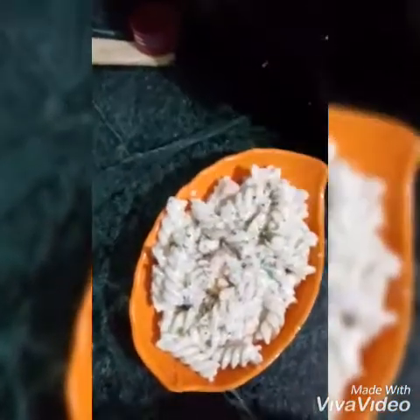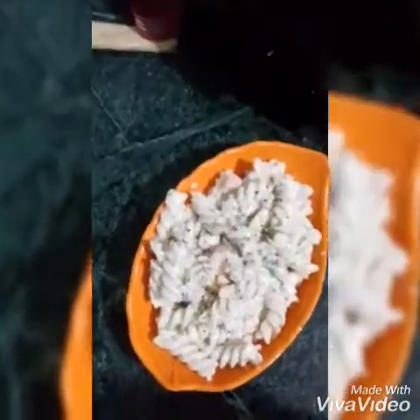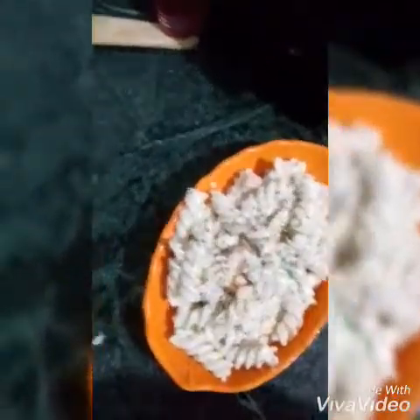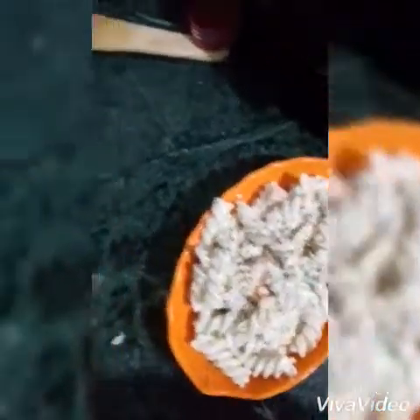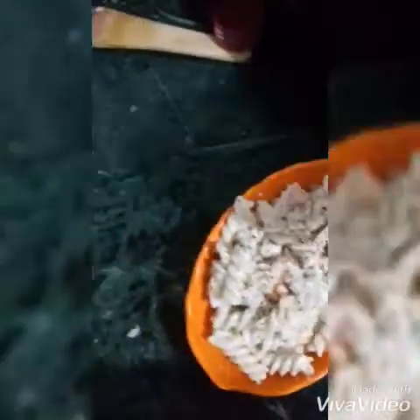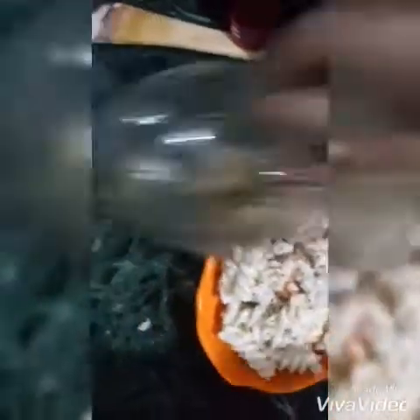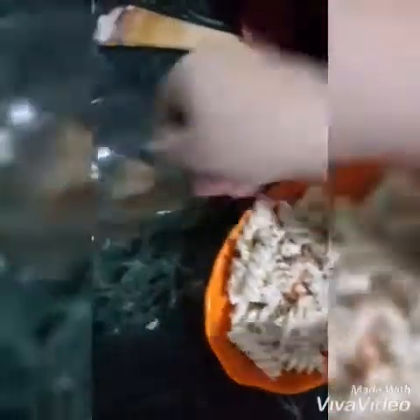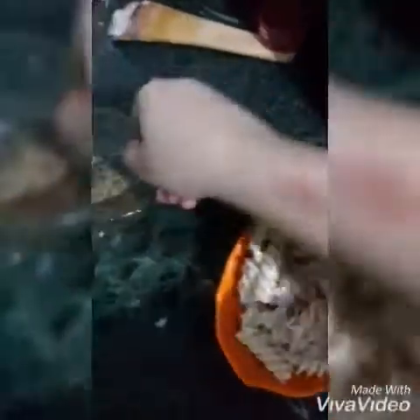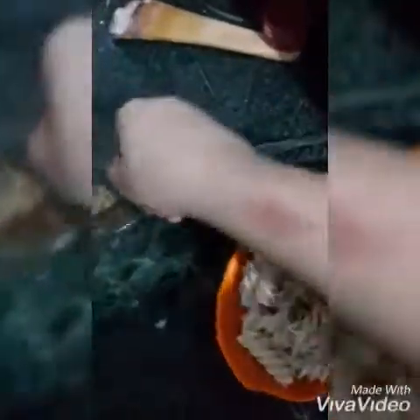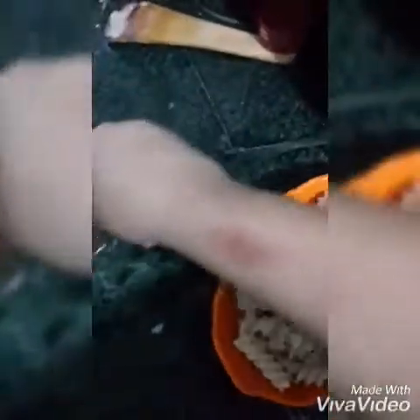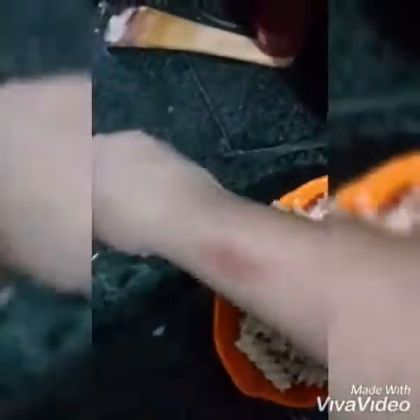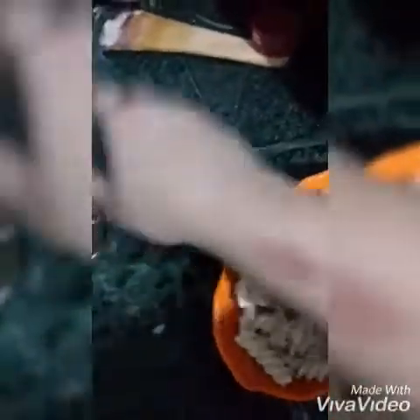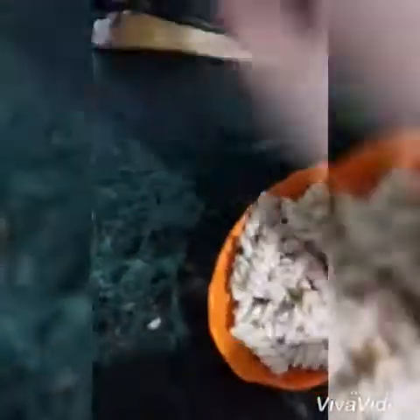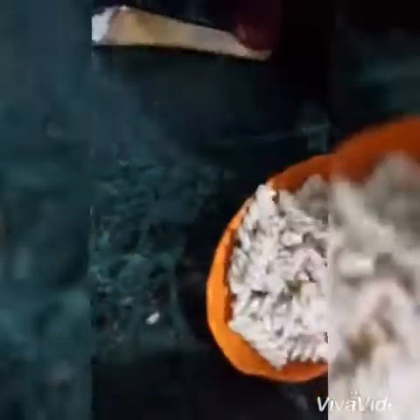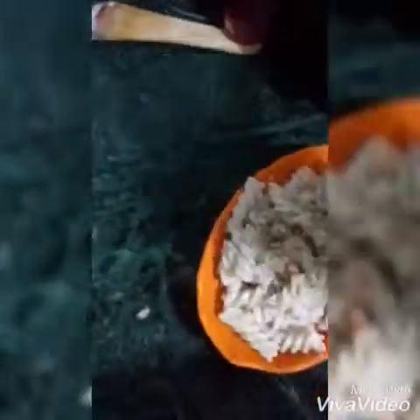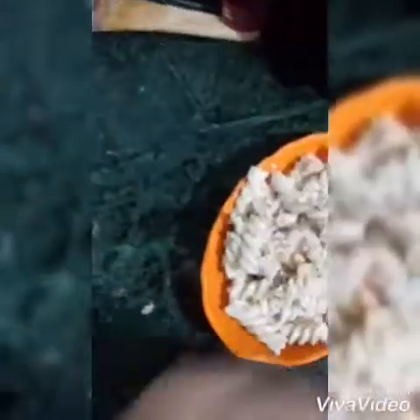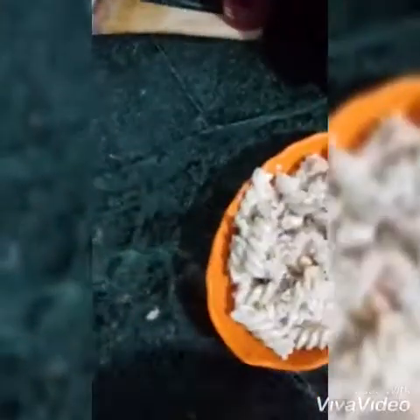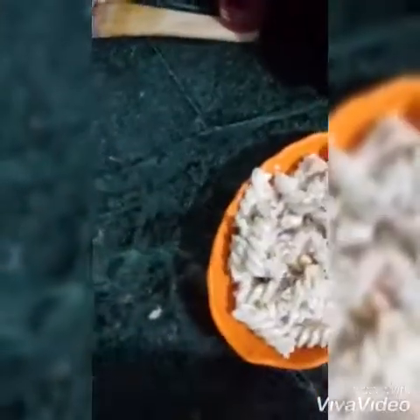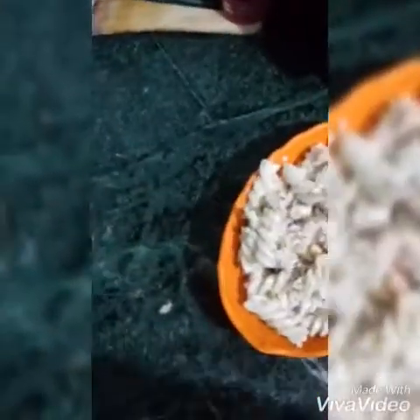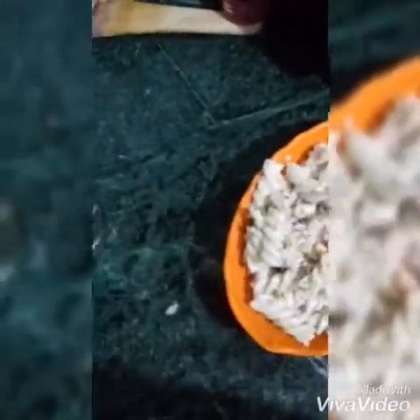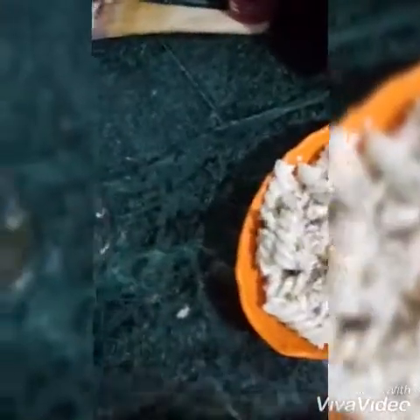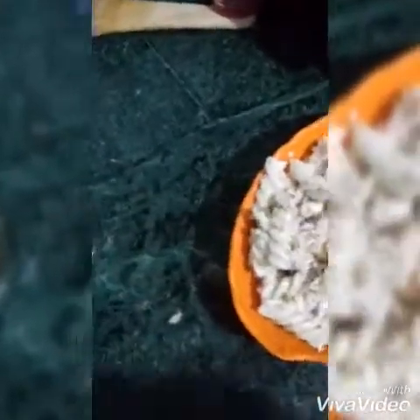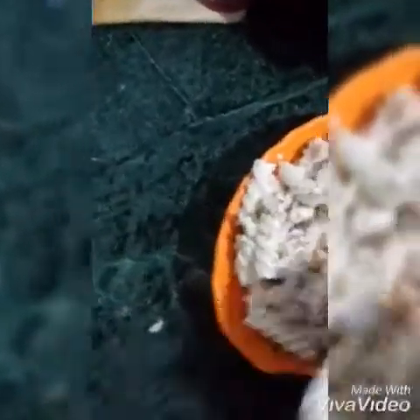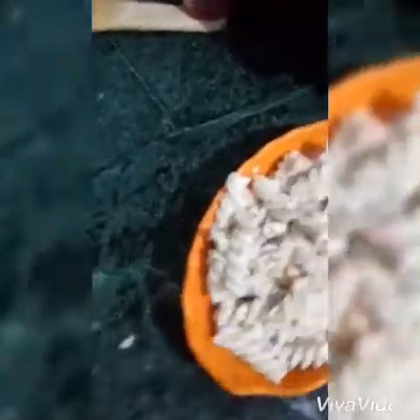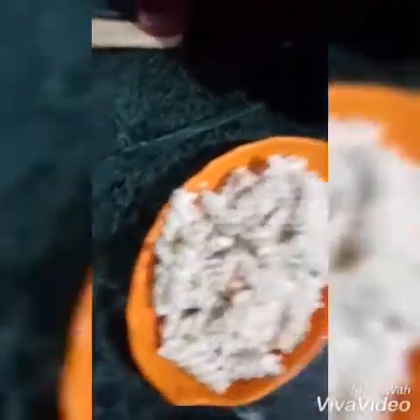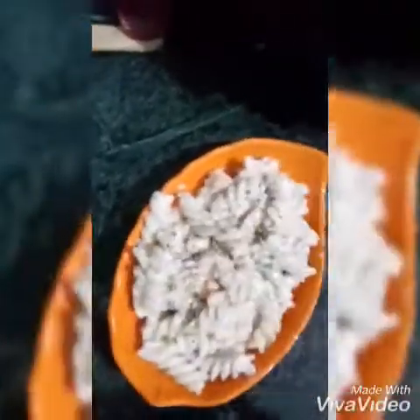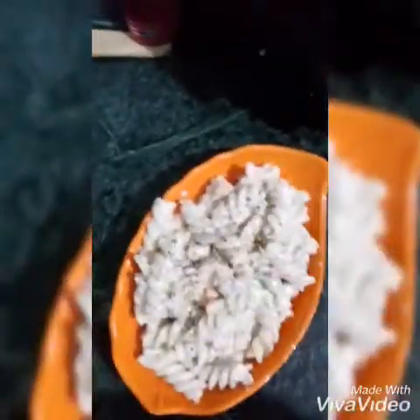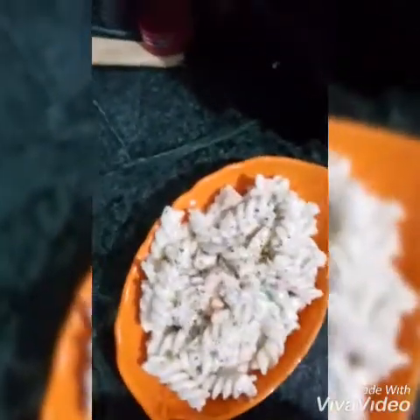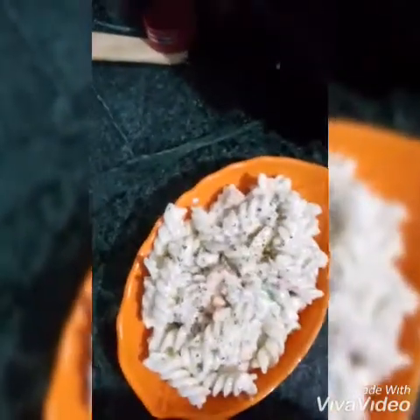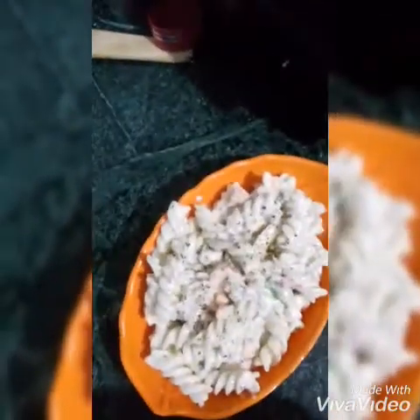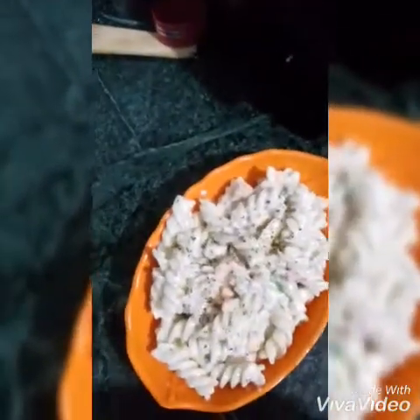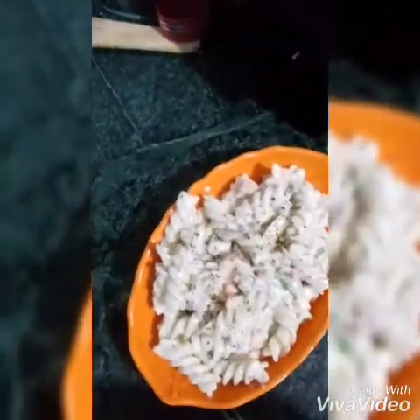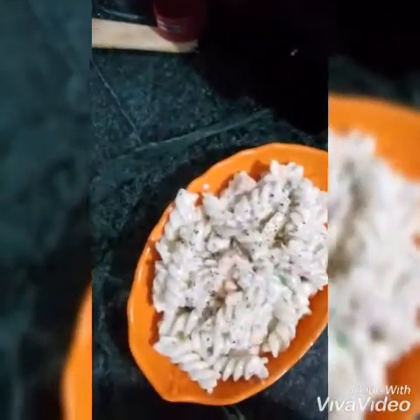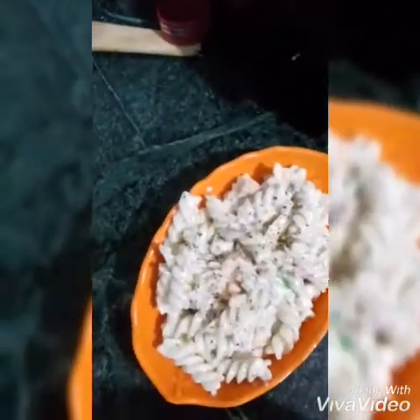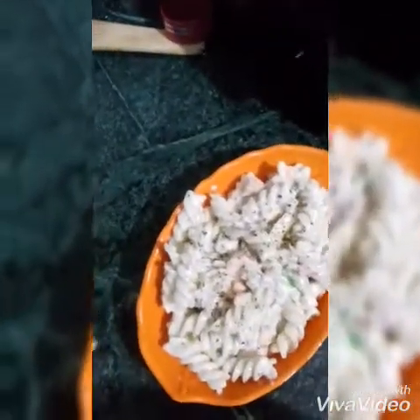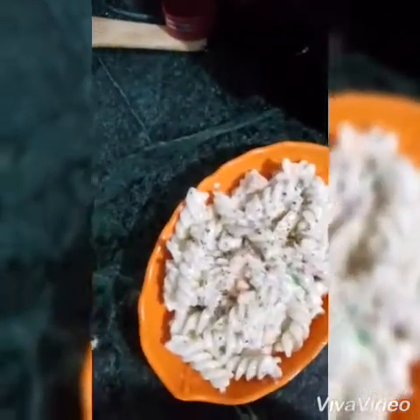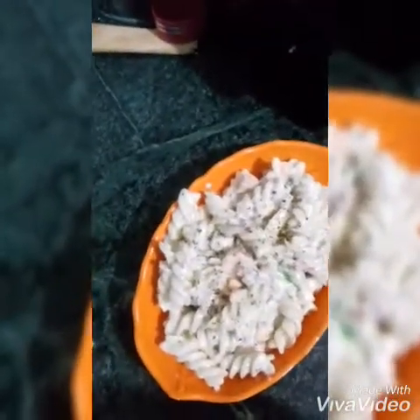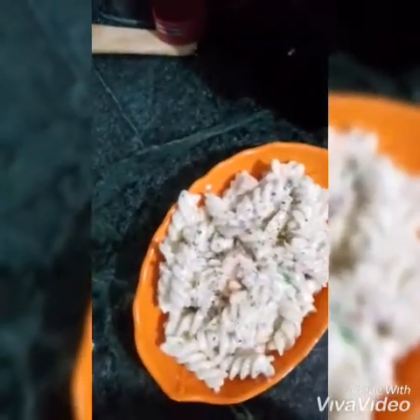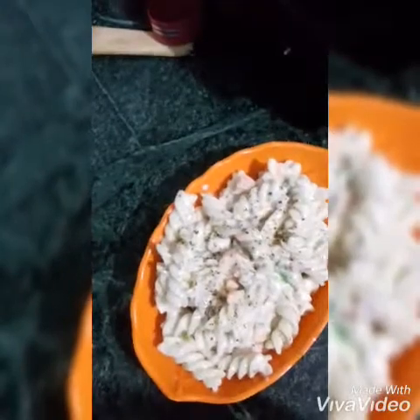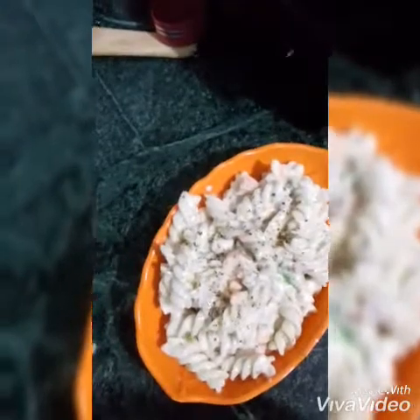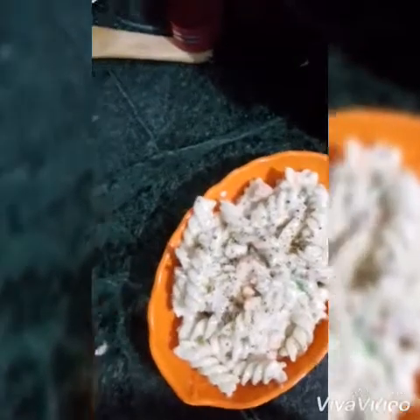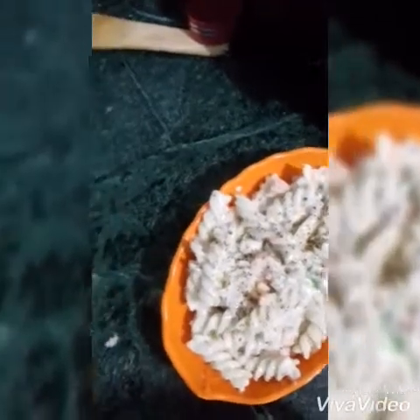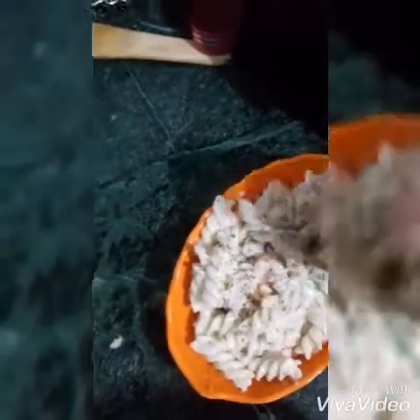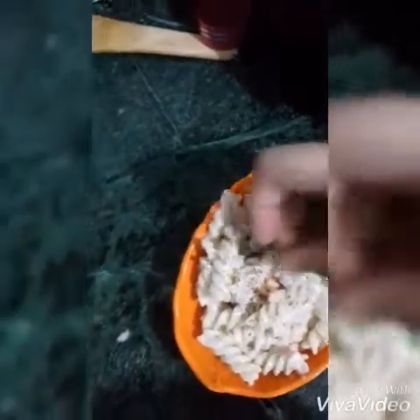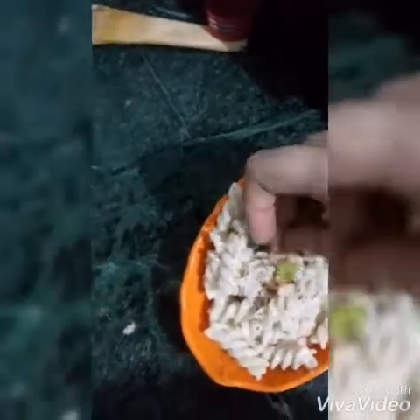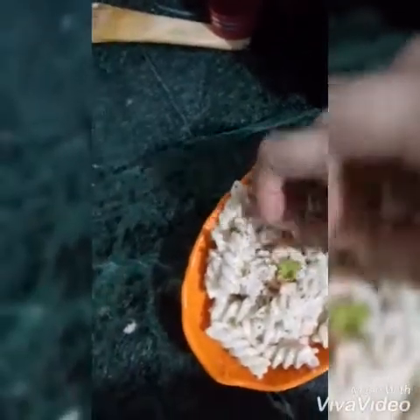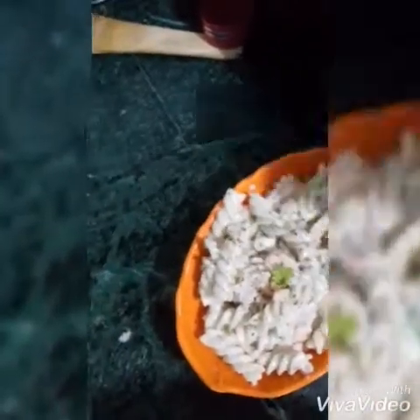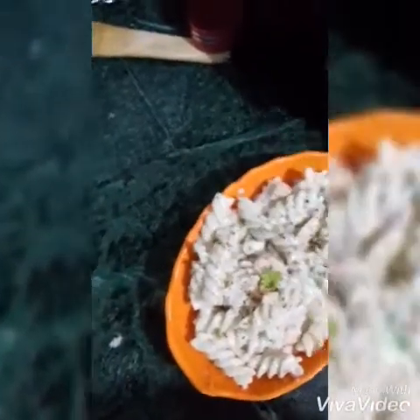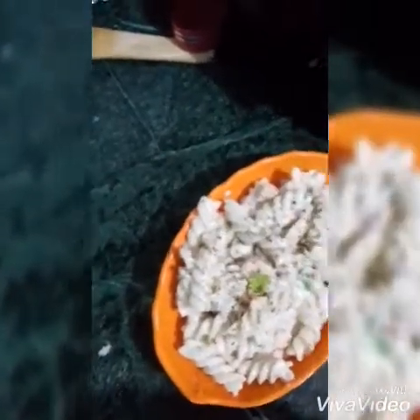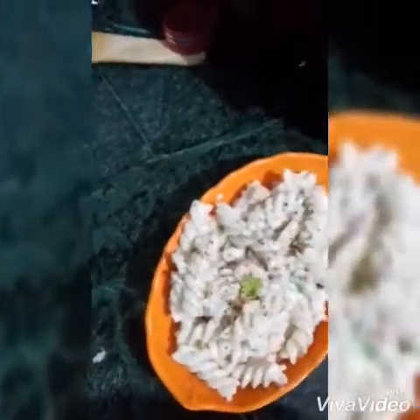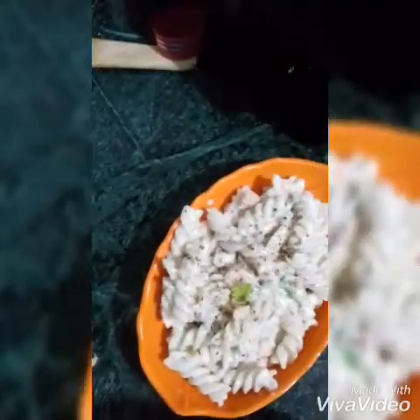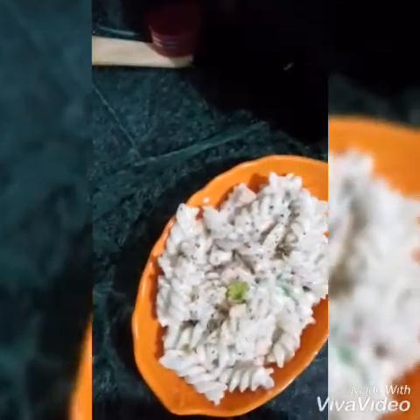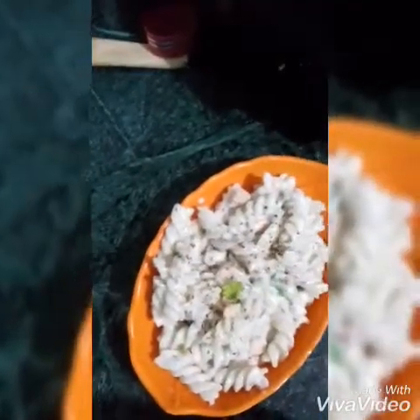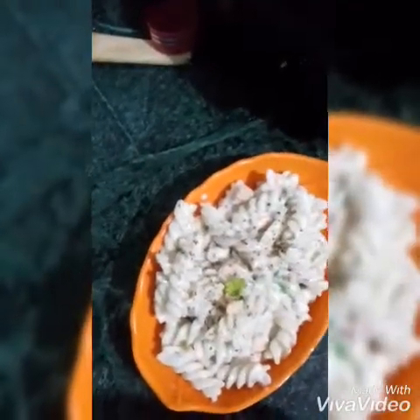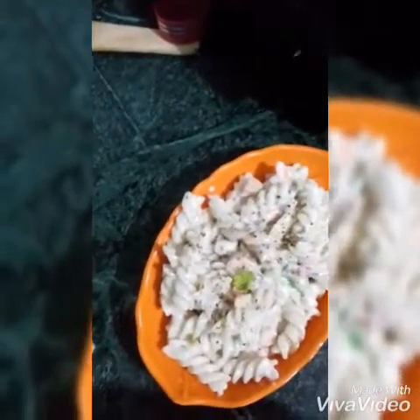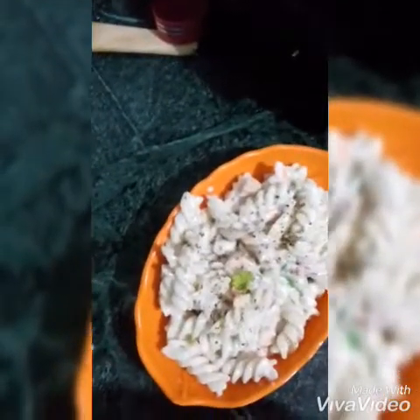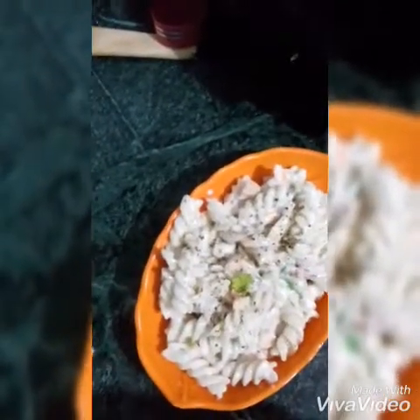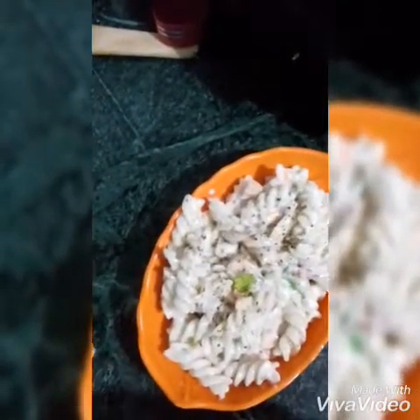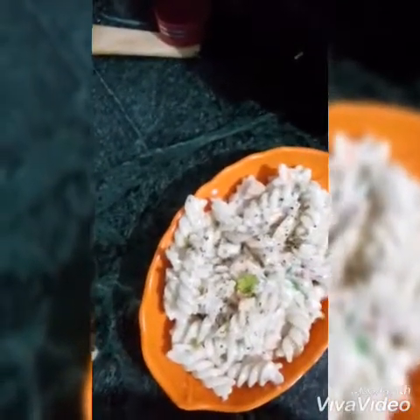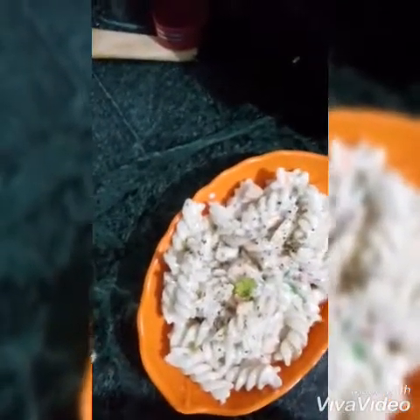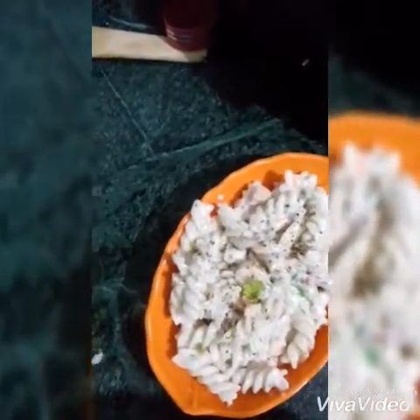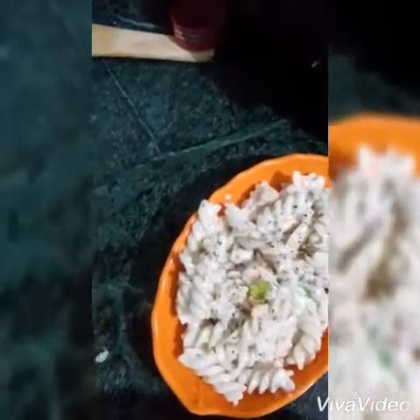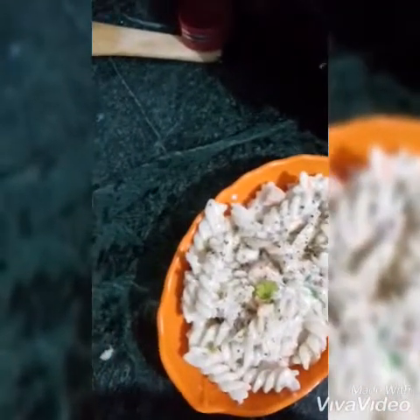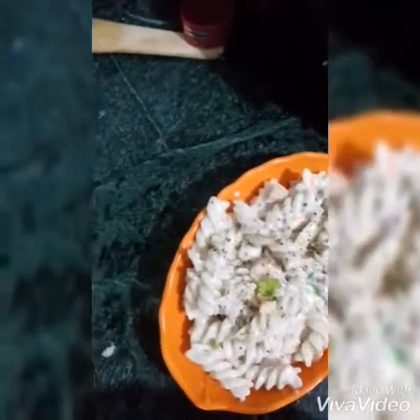I will not sprinkle anything else. You can see the coriander leaves — we can put them on like this.